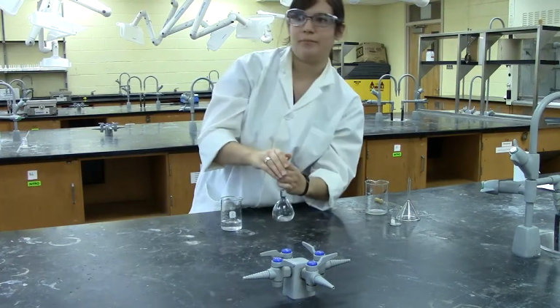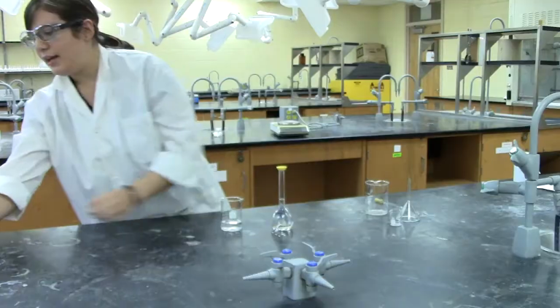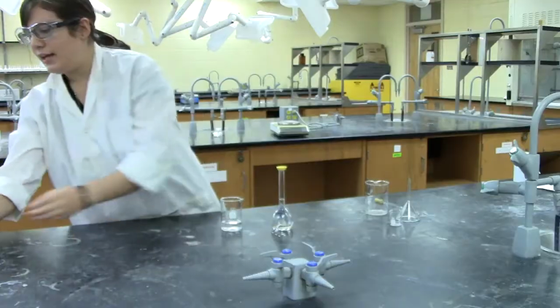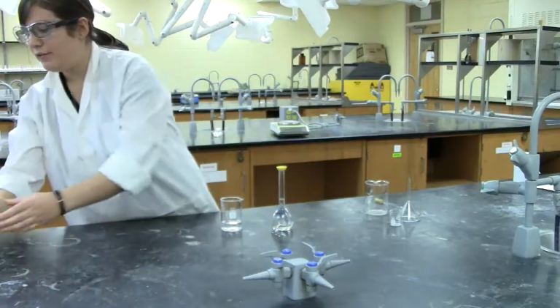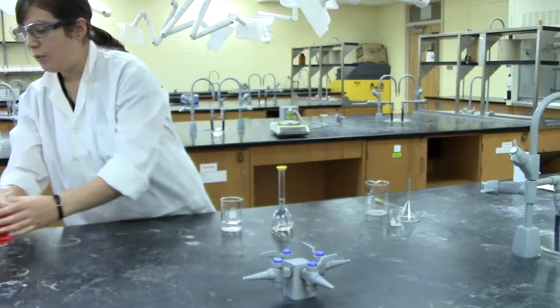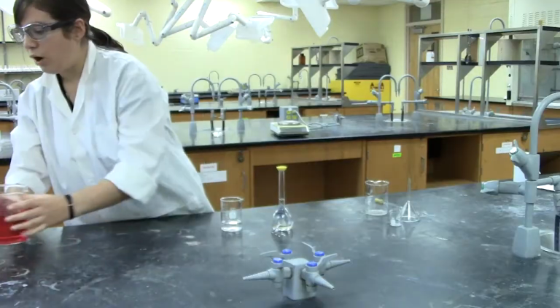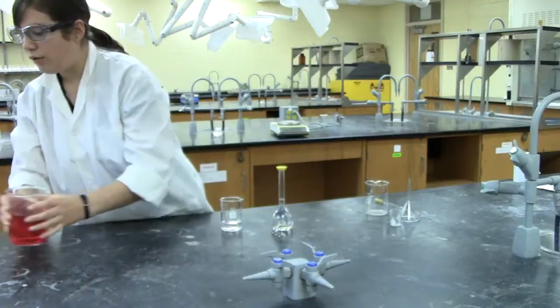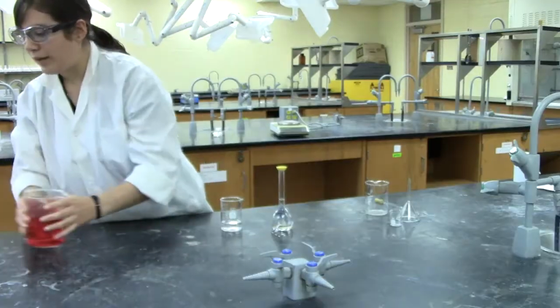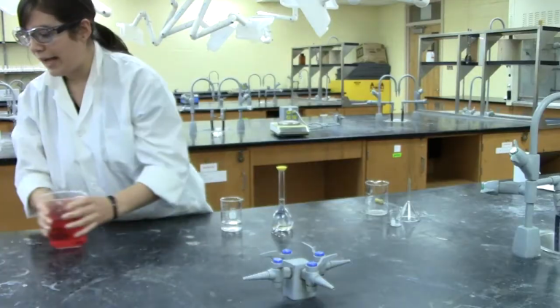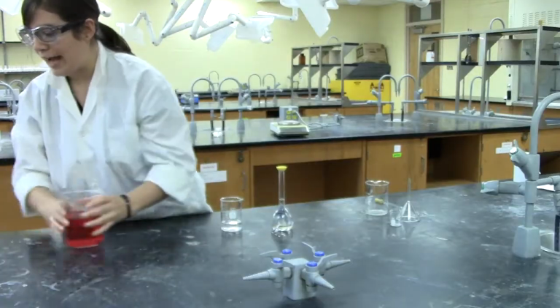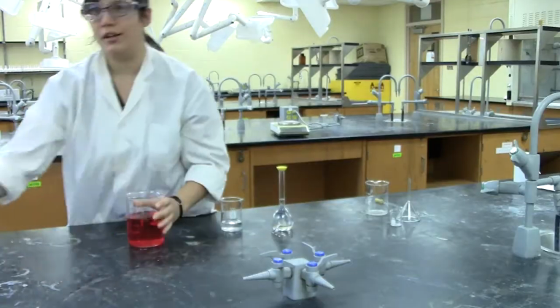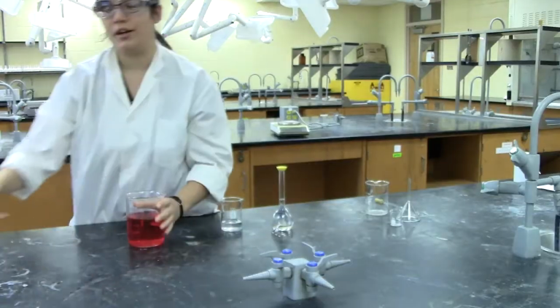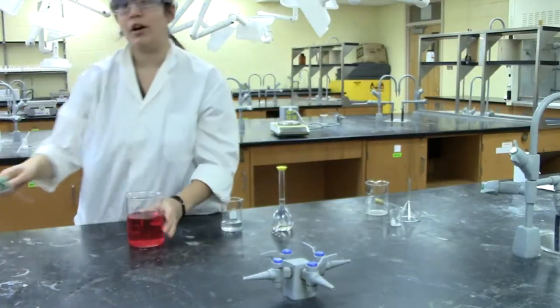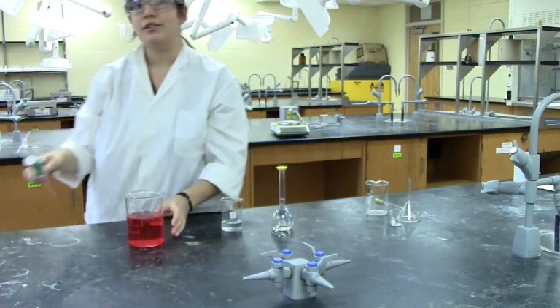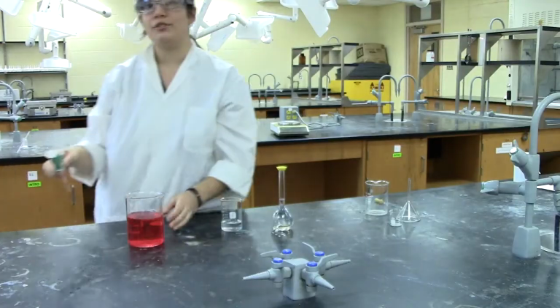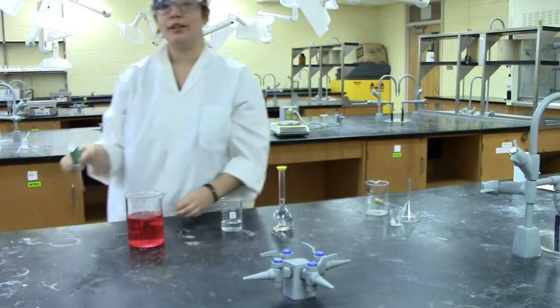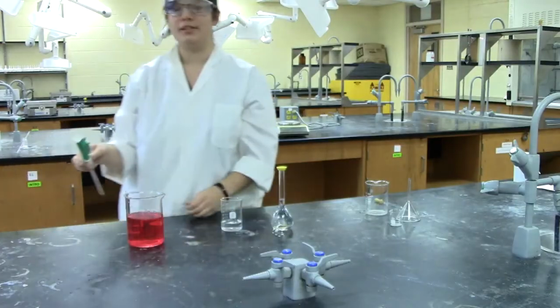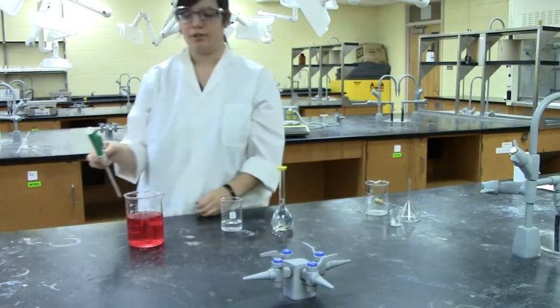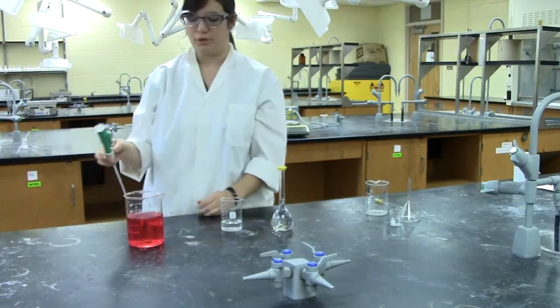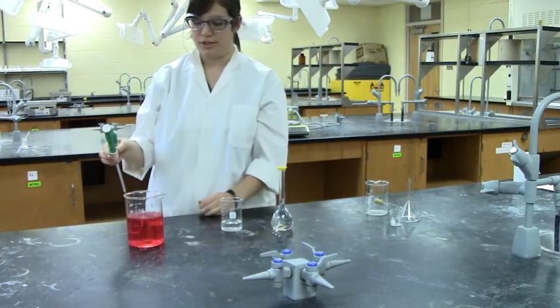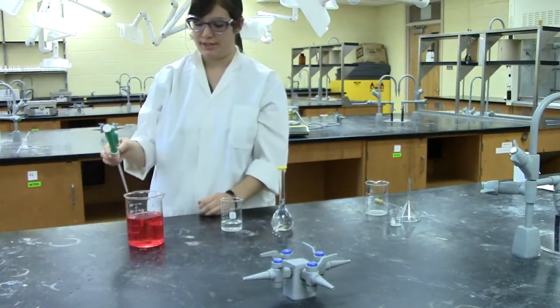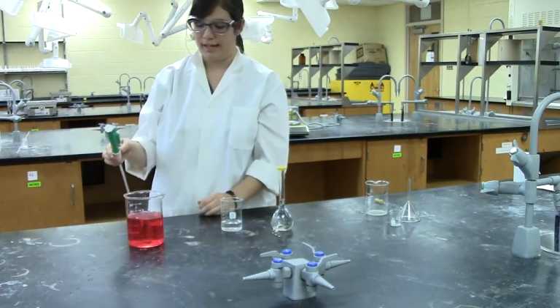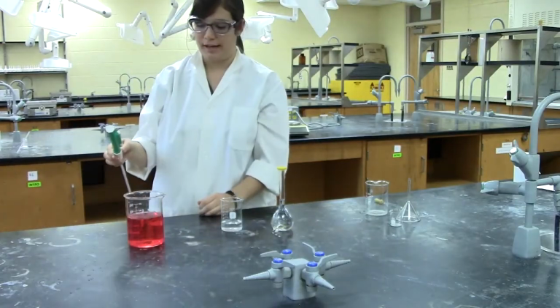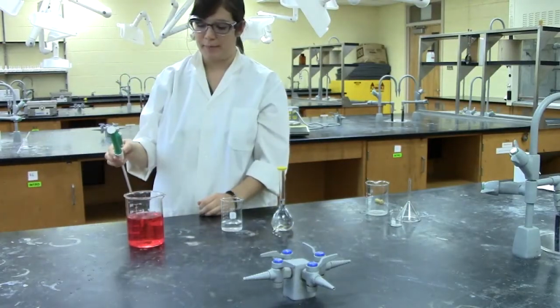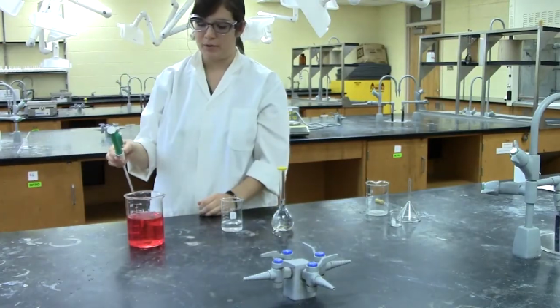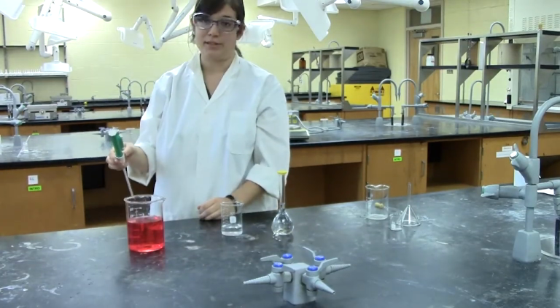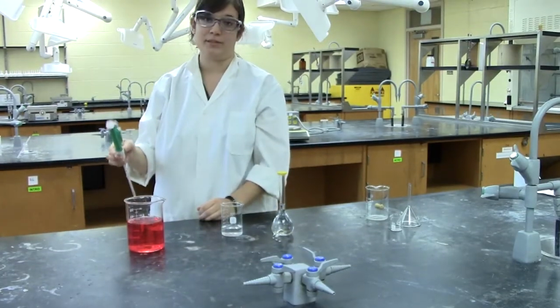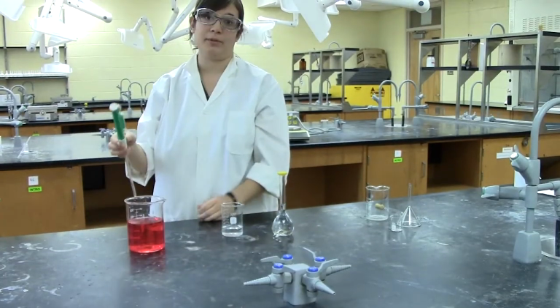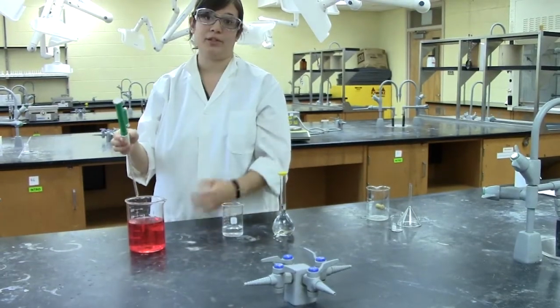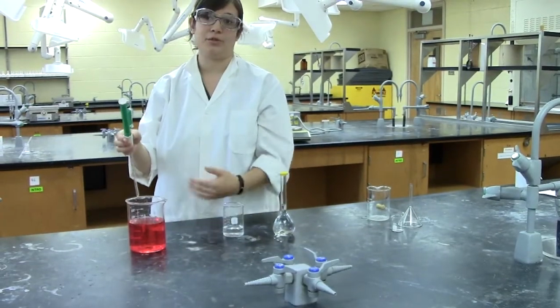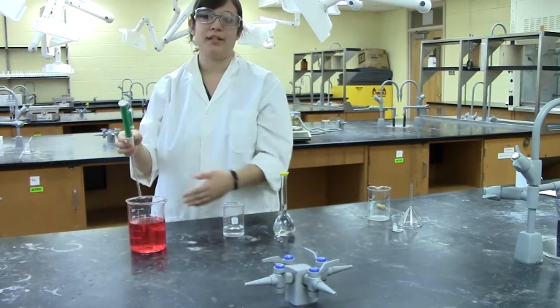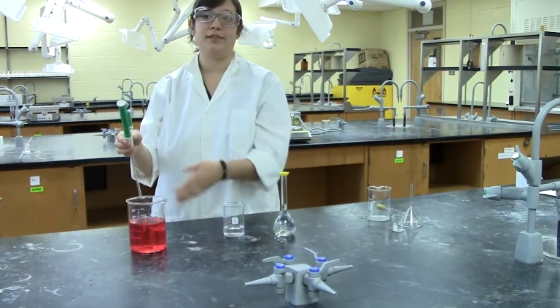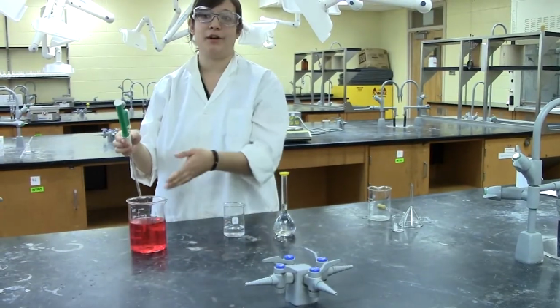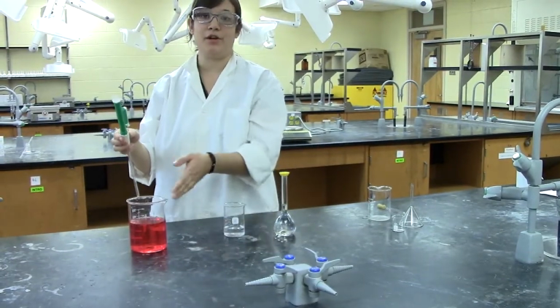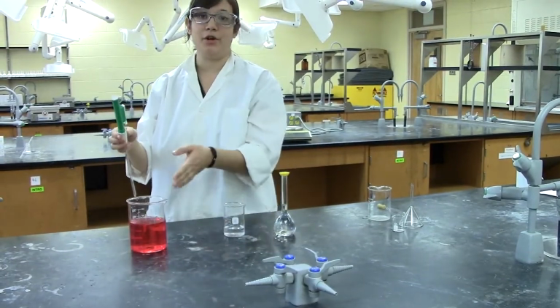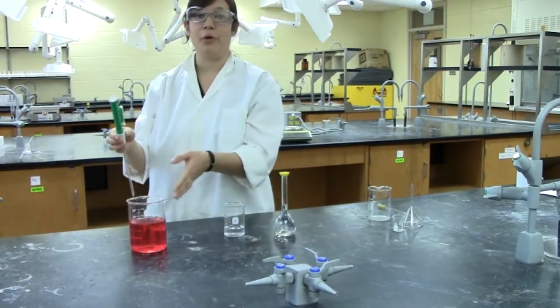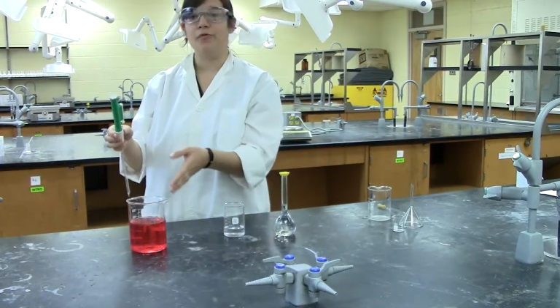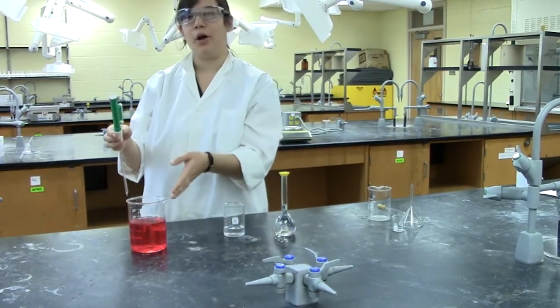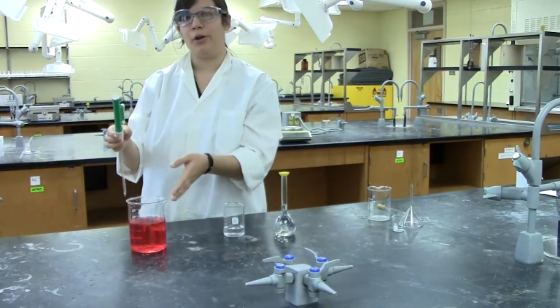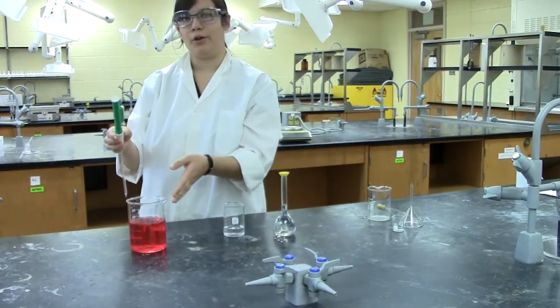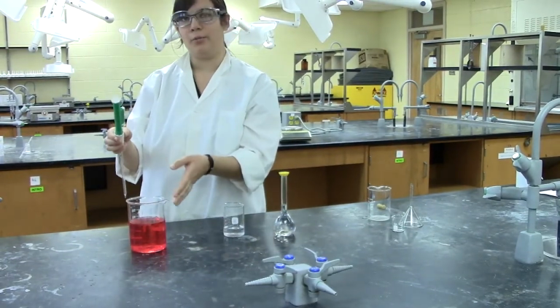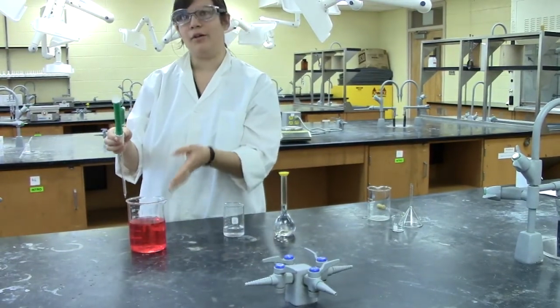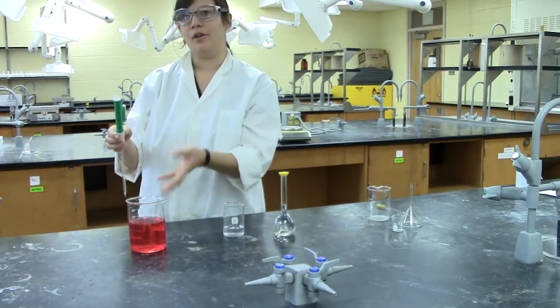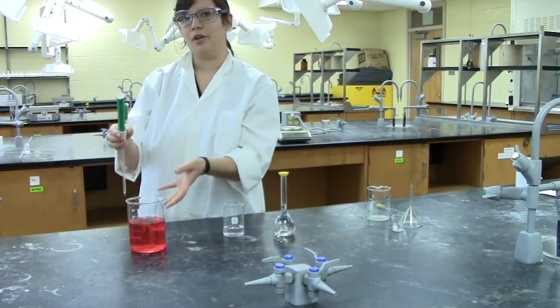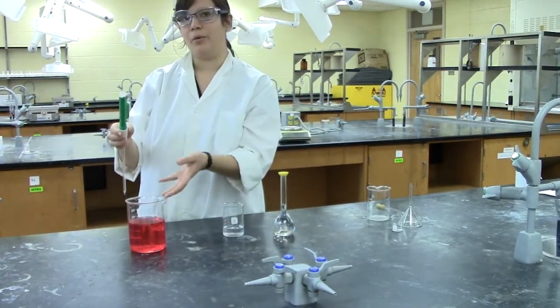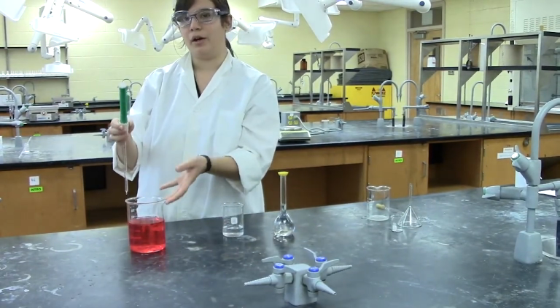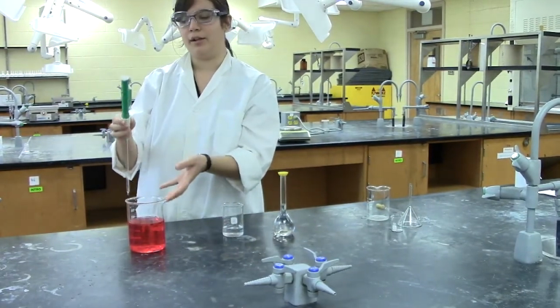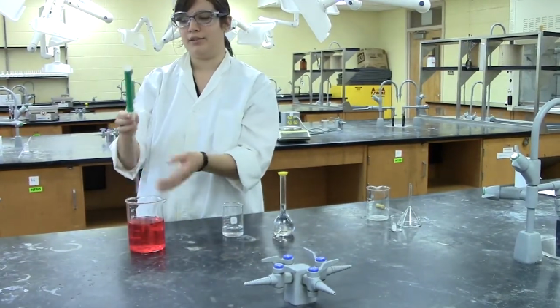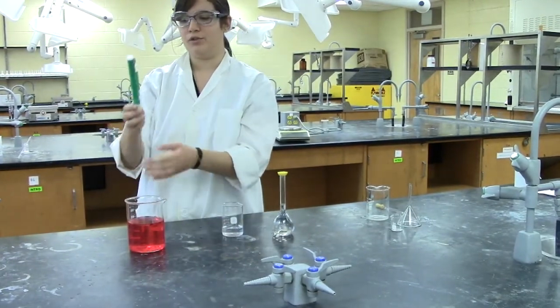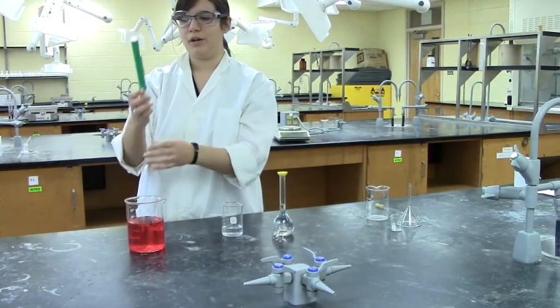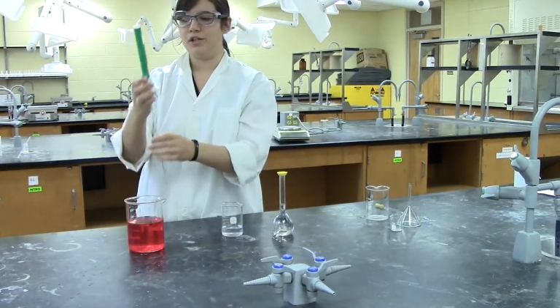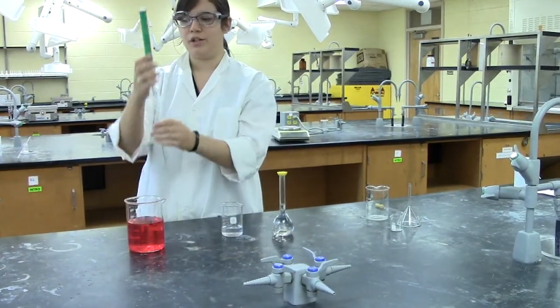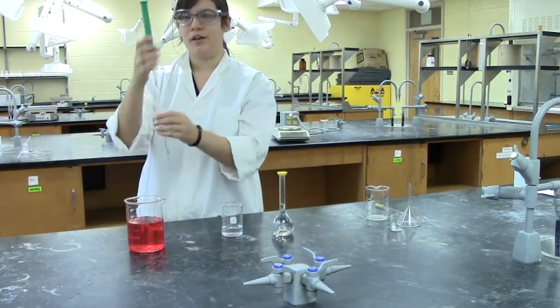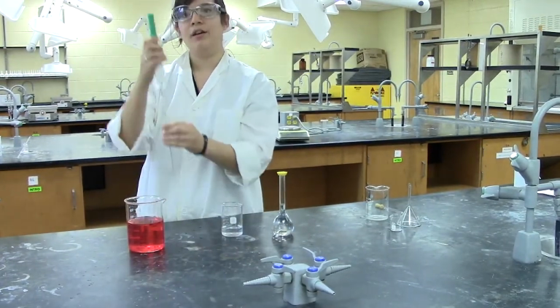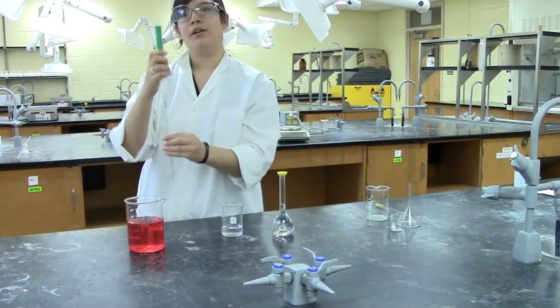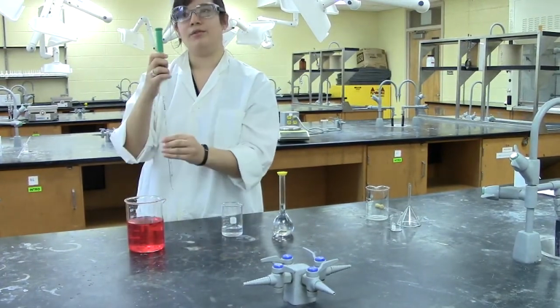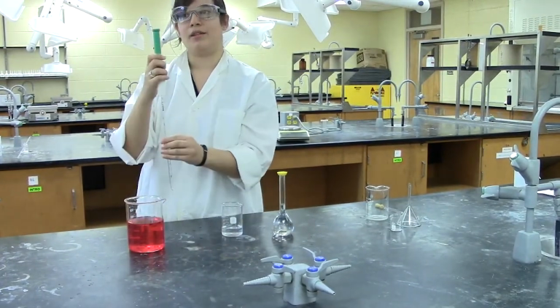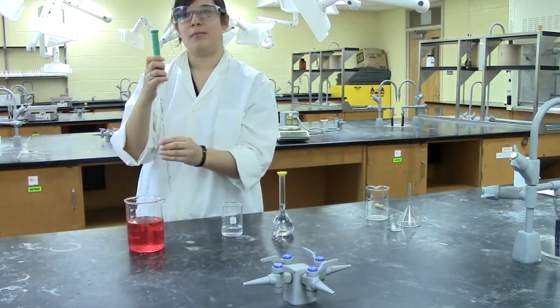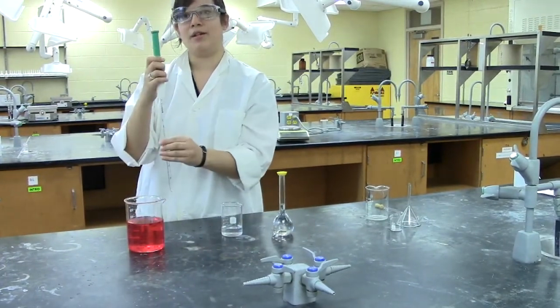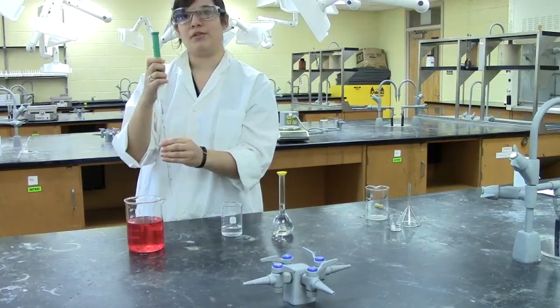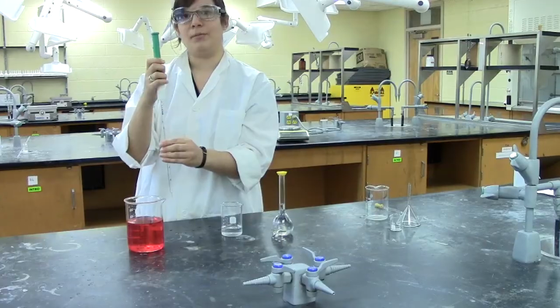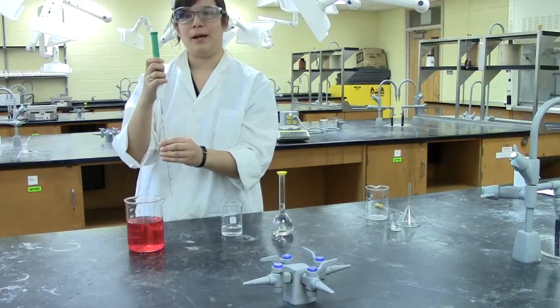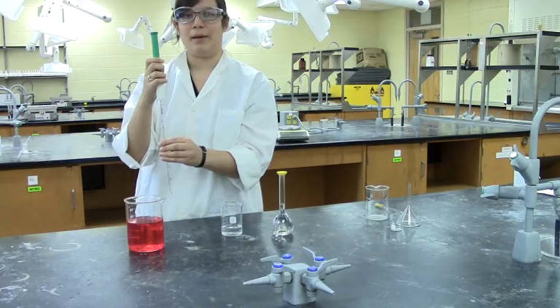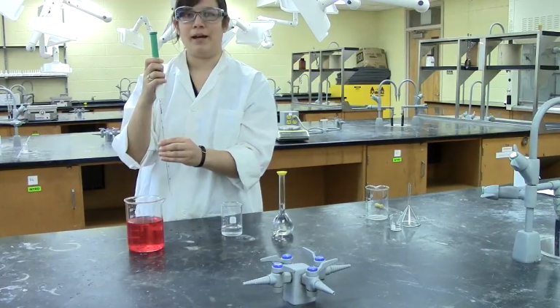If you already have a concentrated solution set up, you can simply transfer a known volume of a known concentration using a measuring pipette.